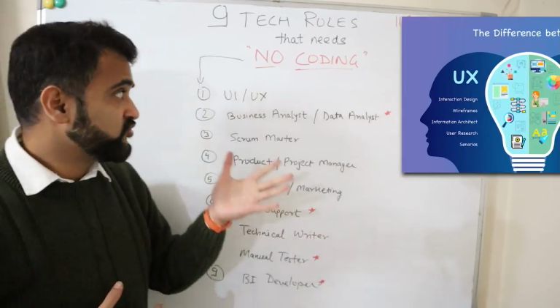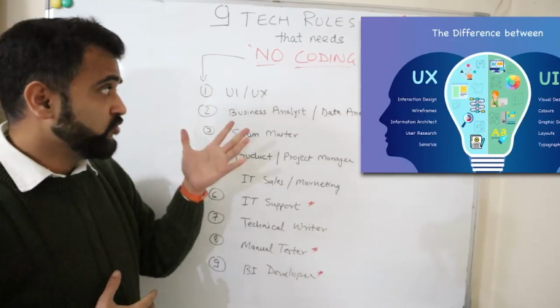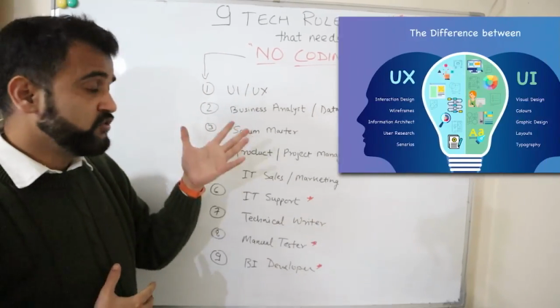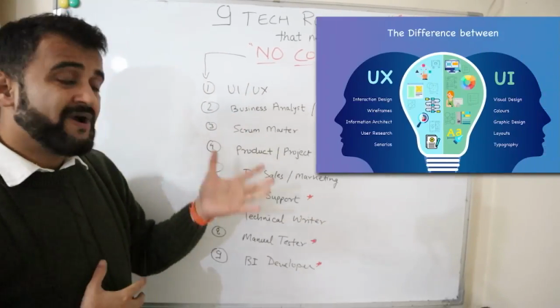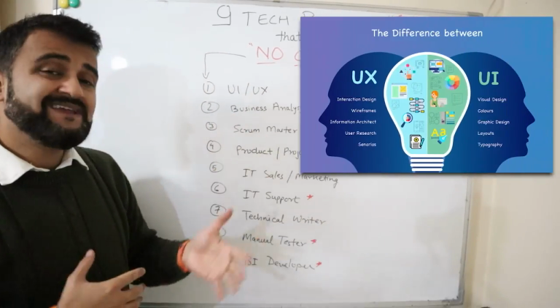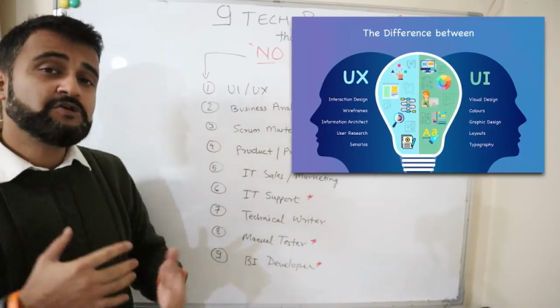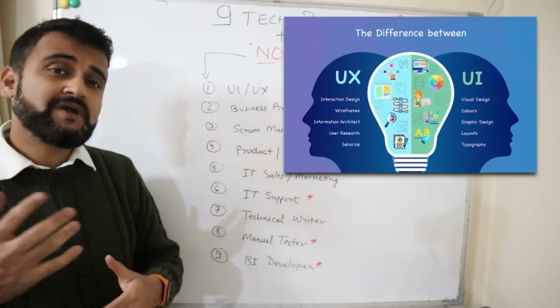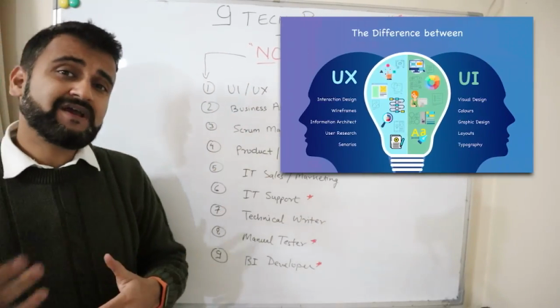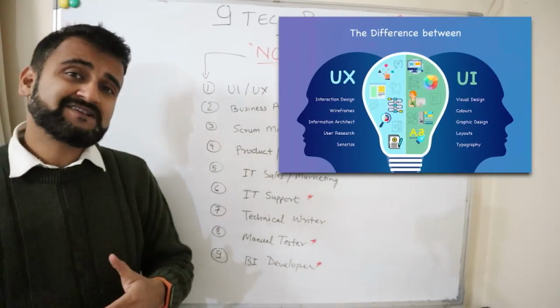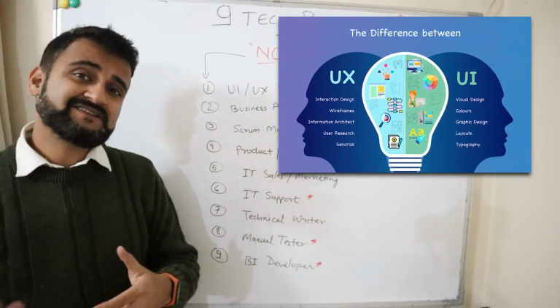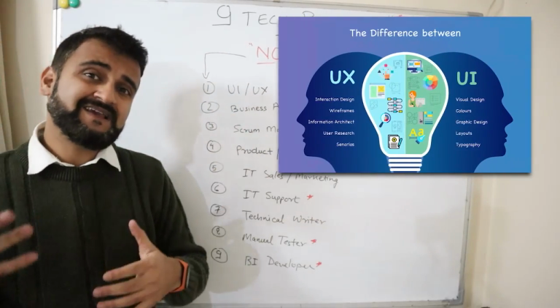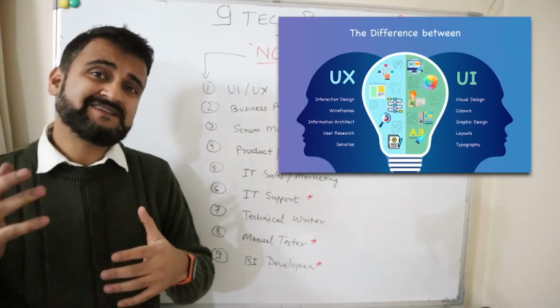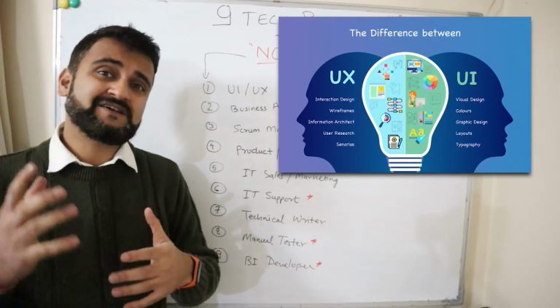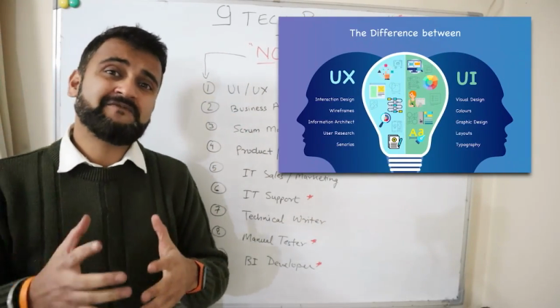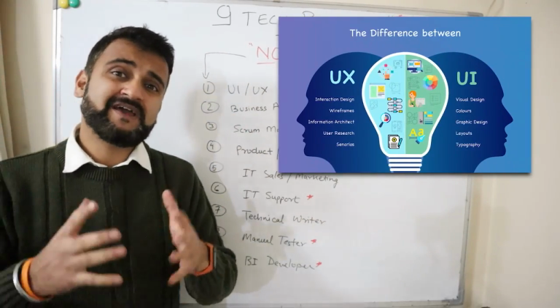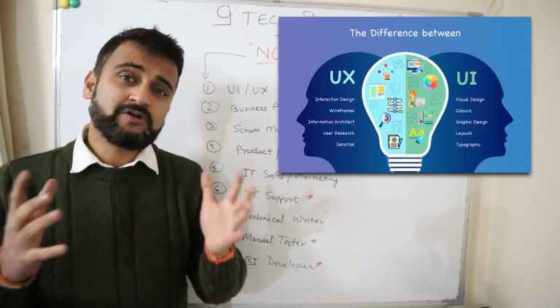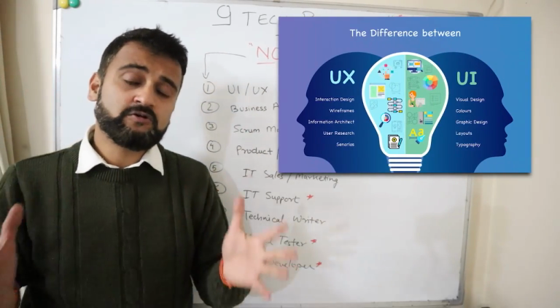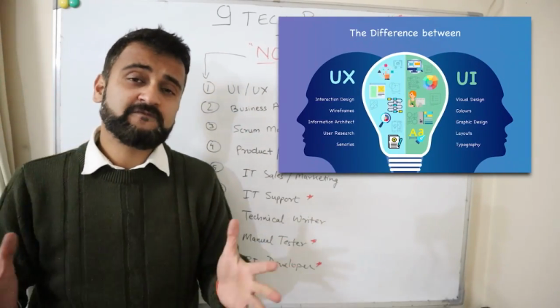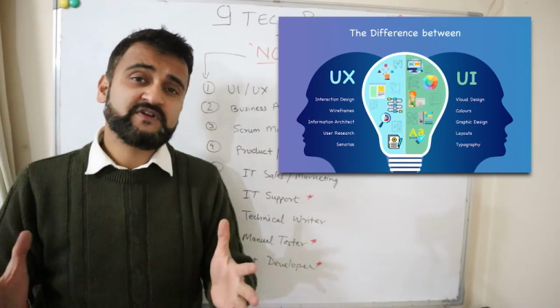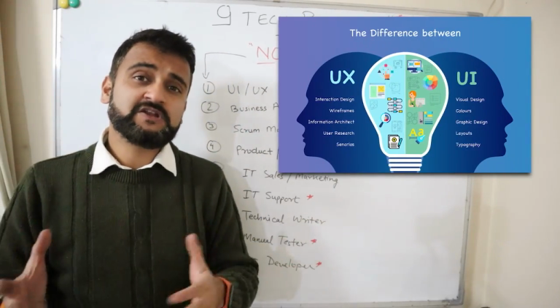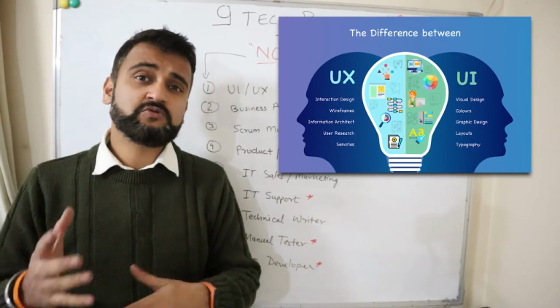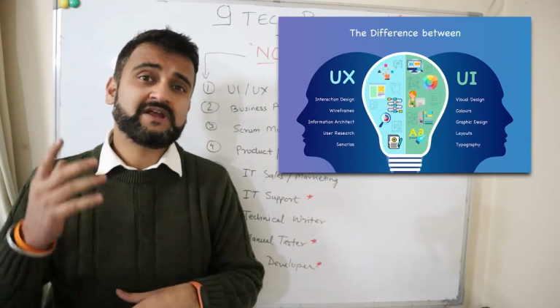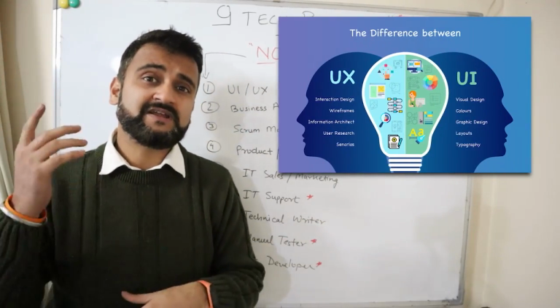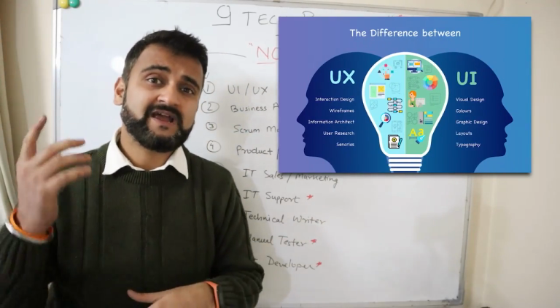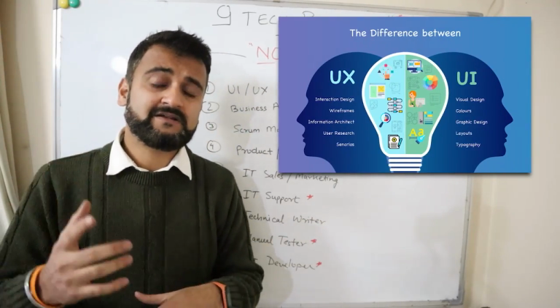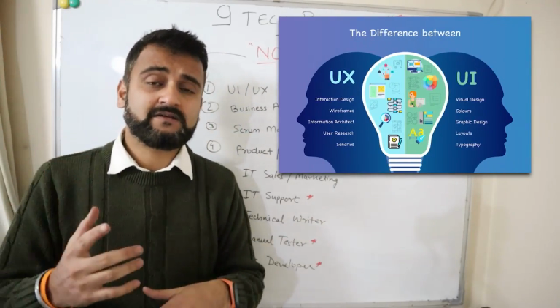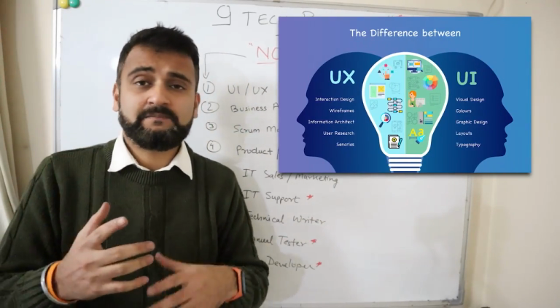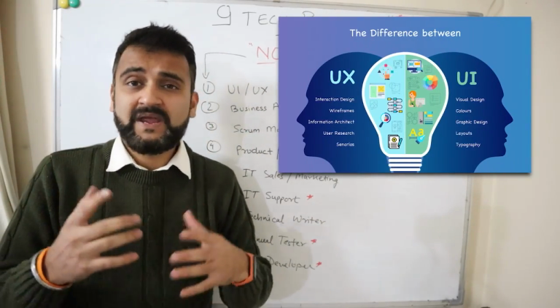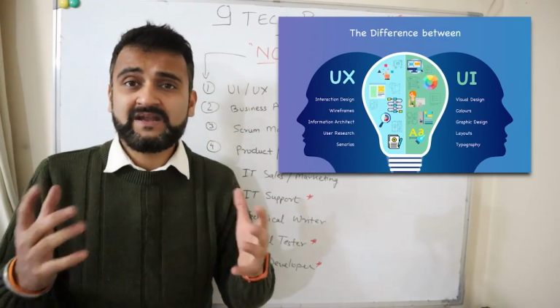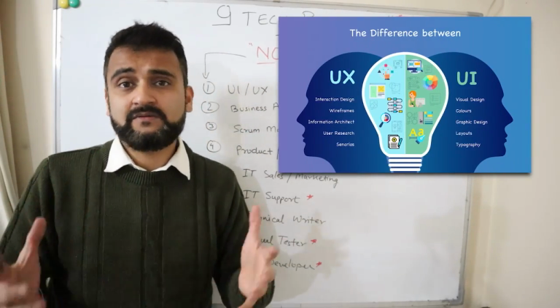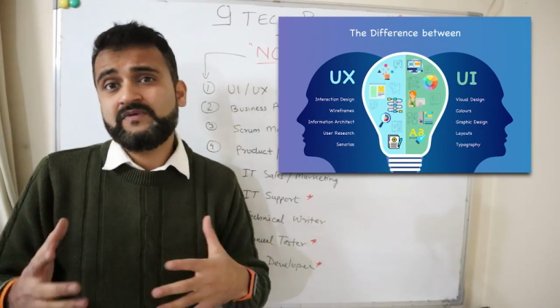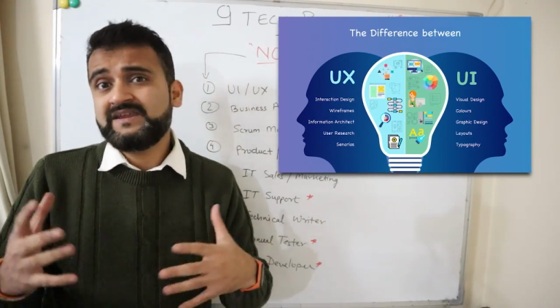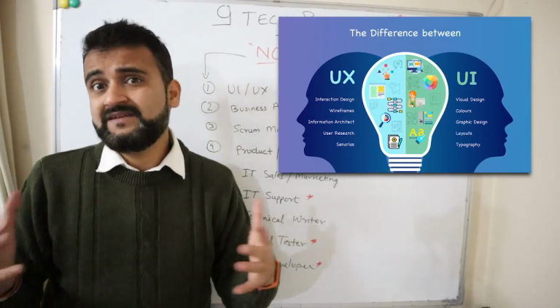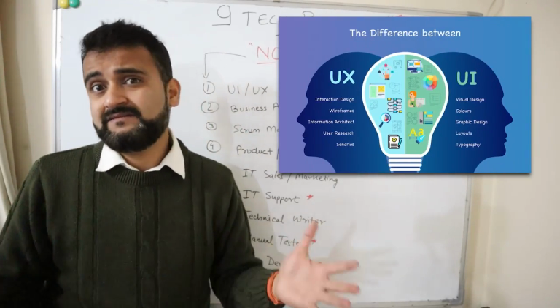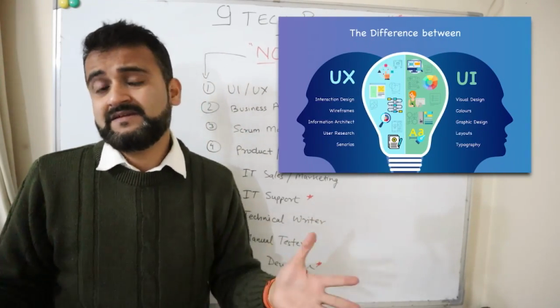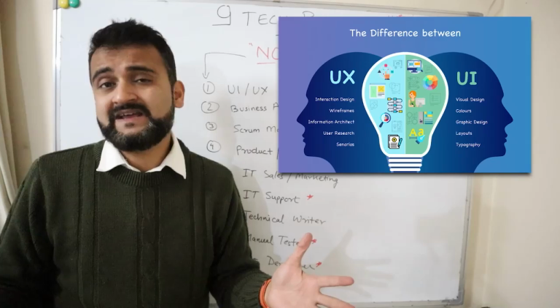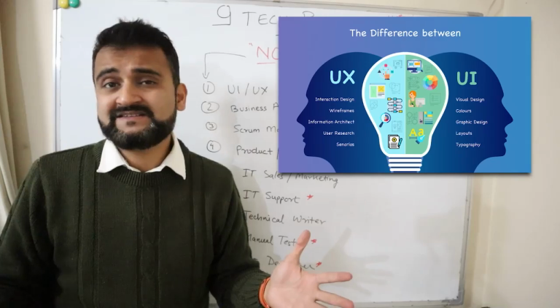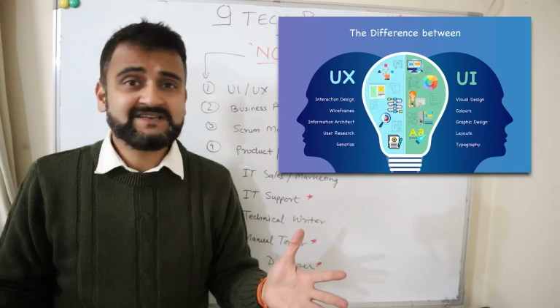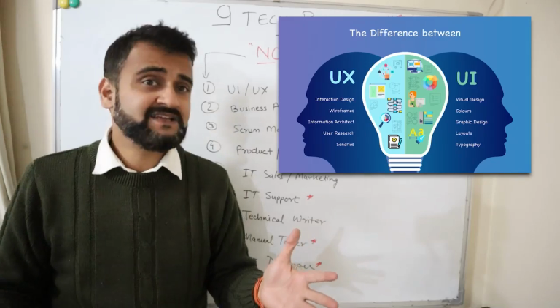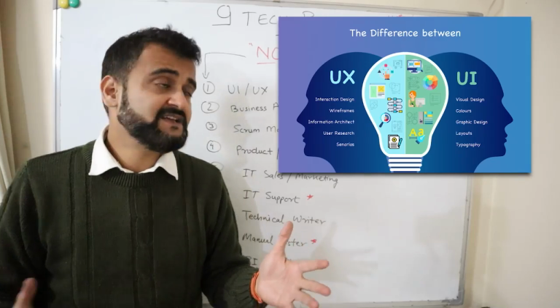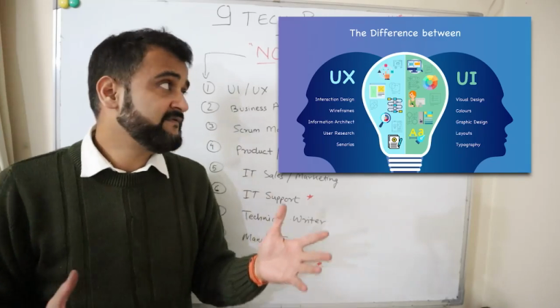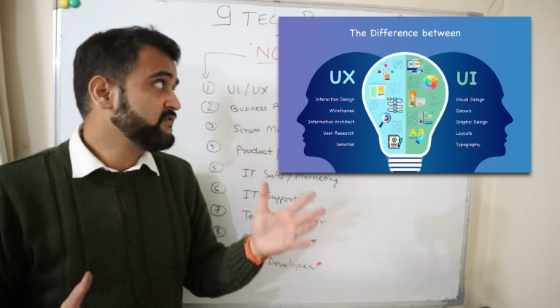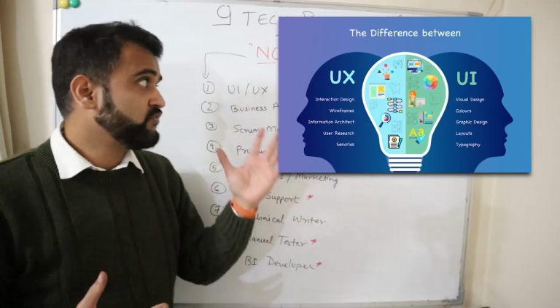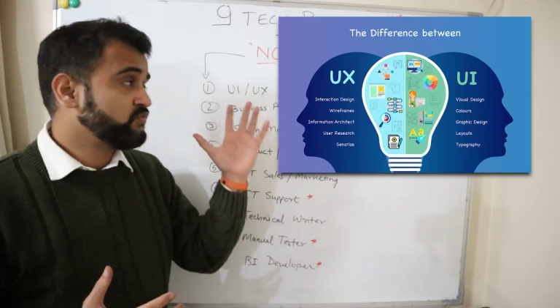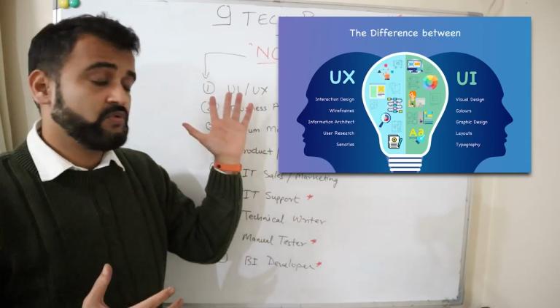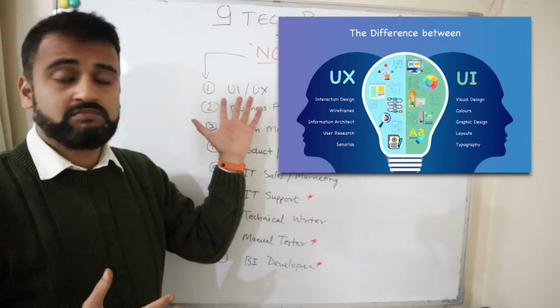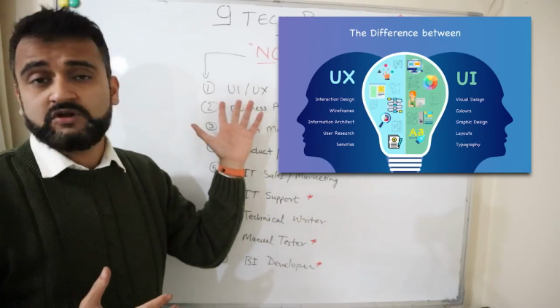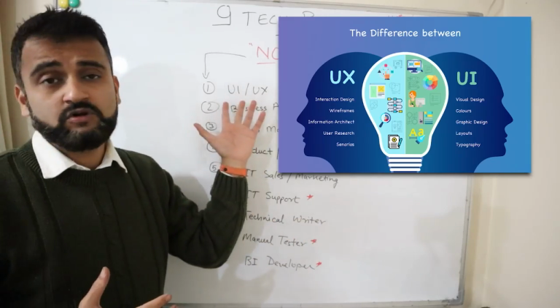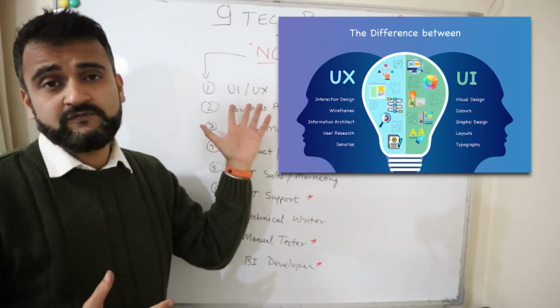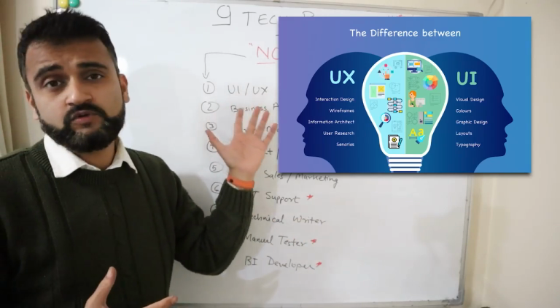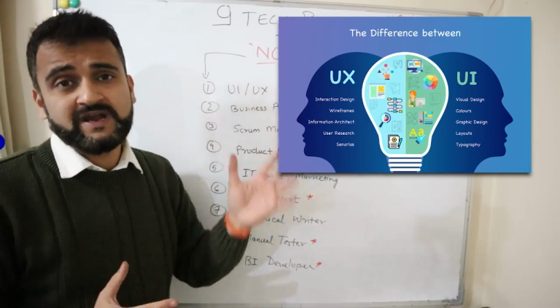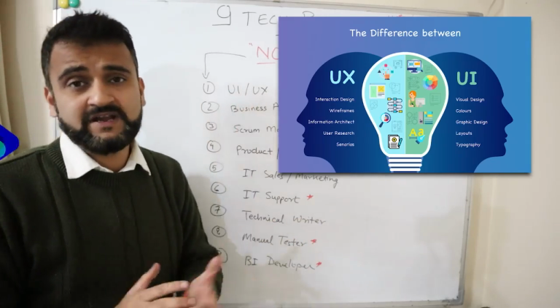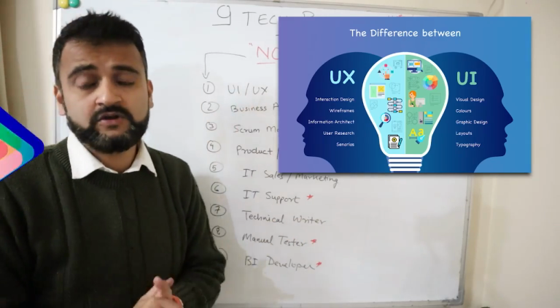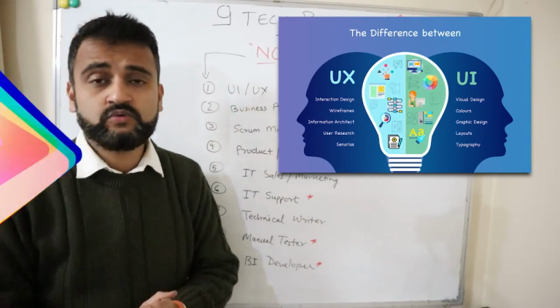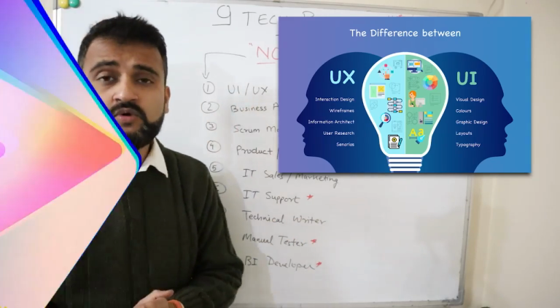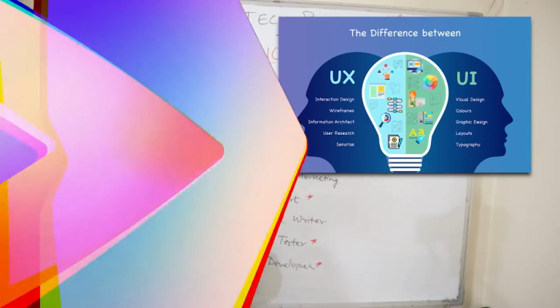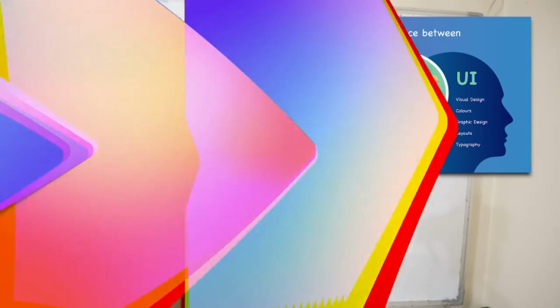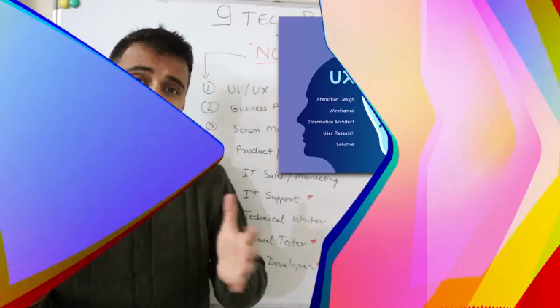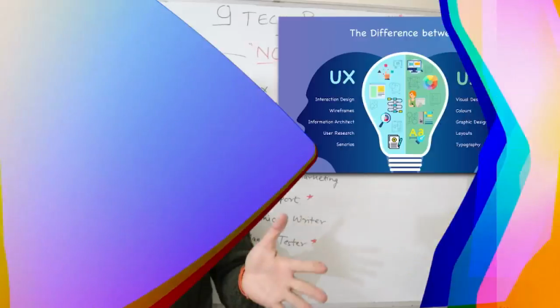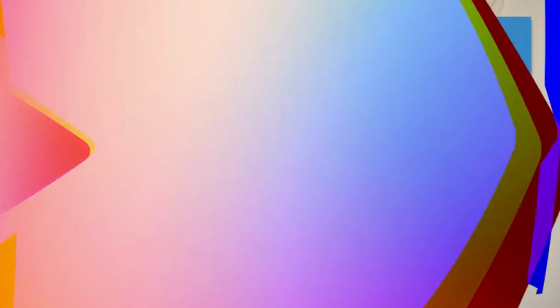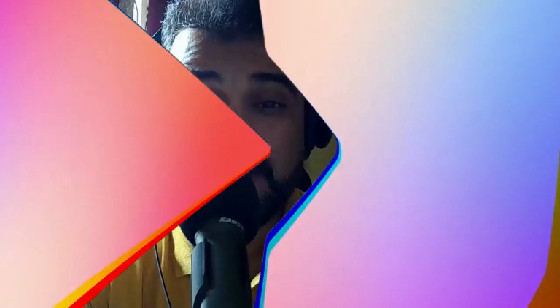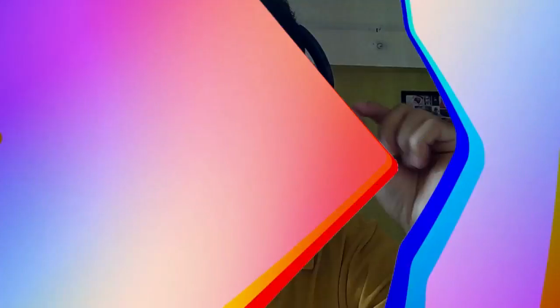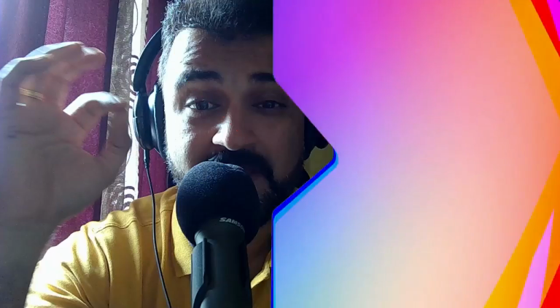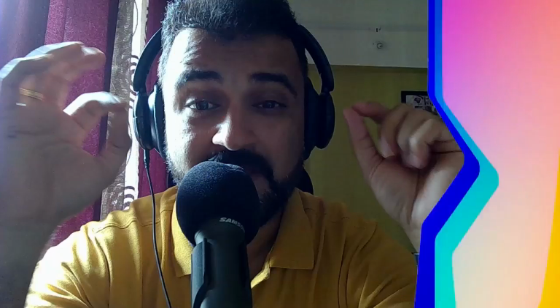UI/UX is a very good field. You can get paid very nicely if you get into UI and UX.